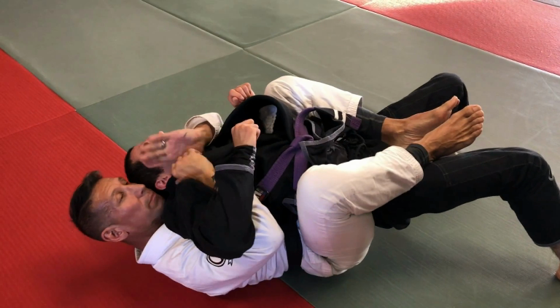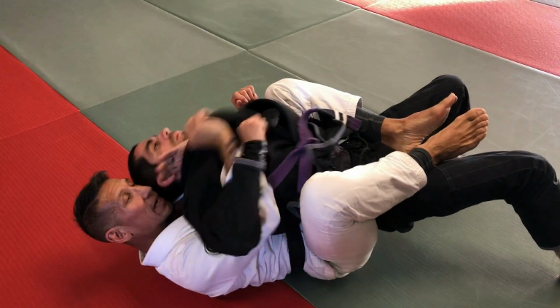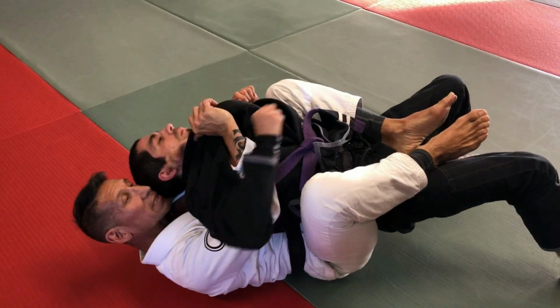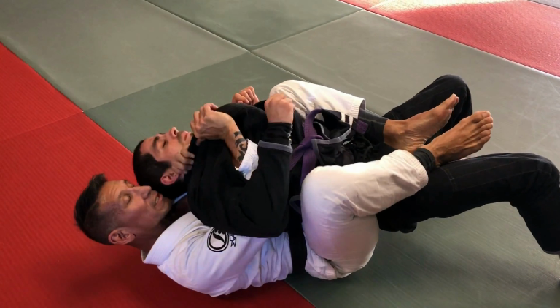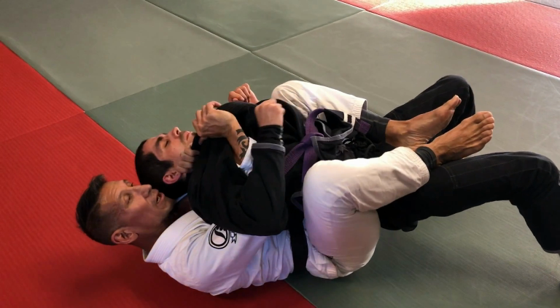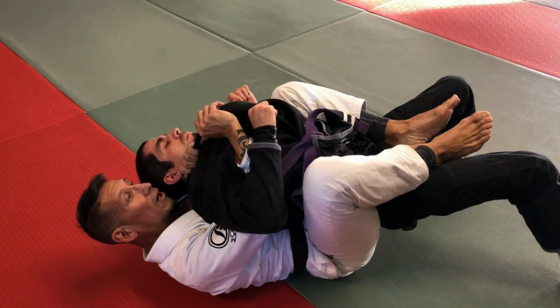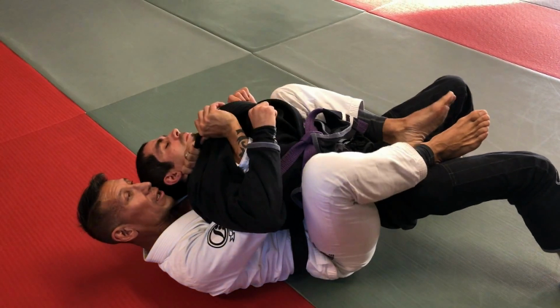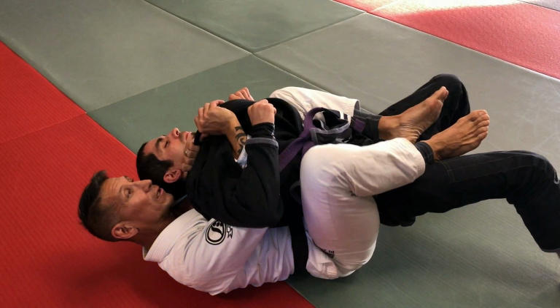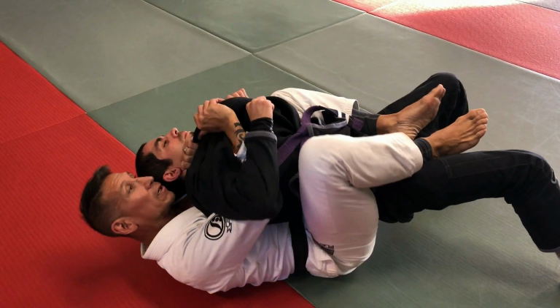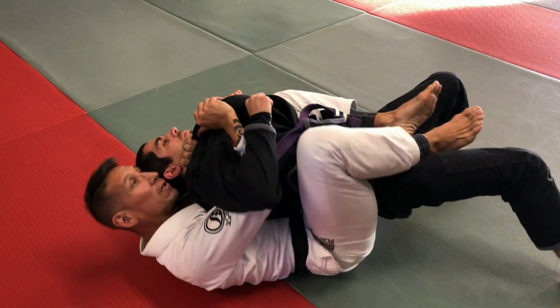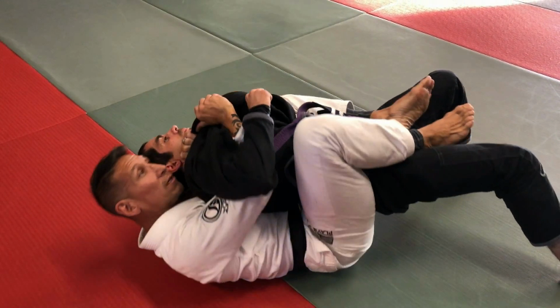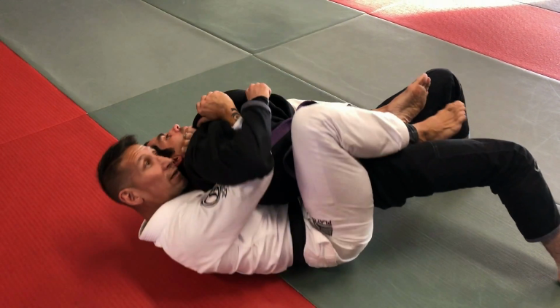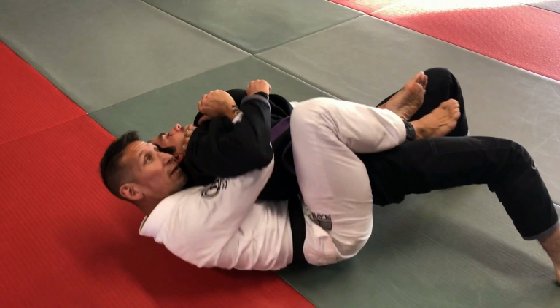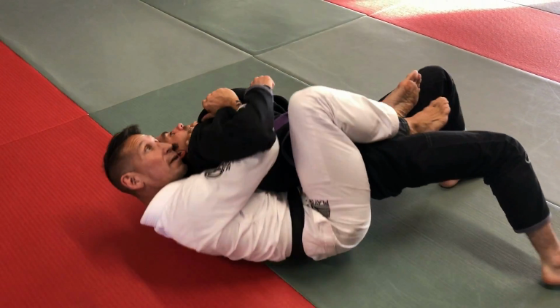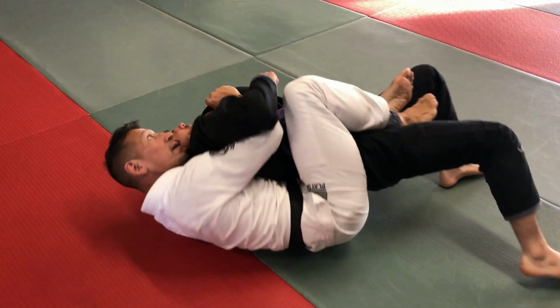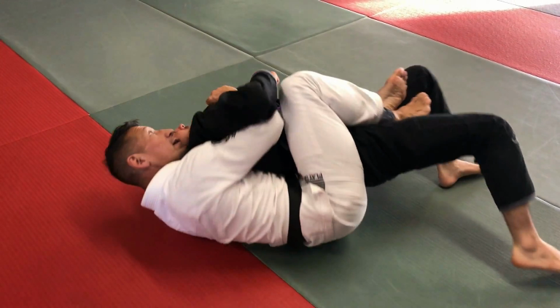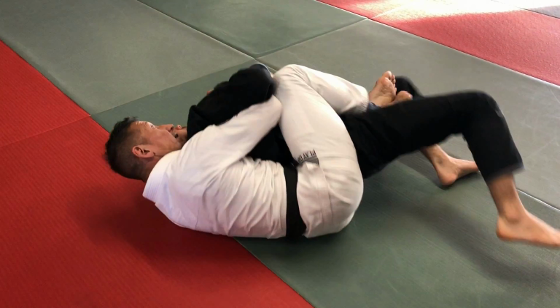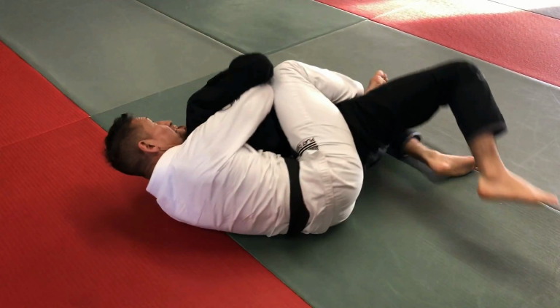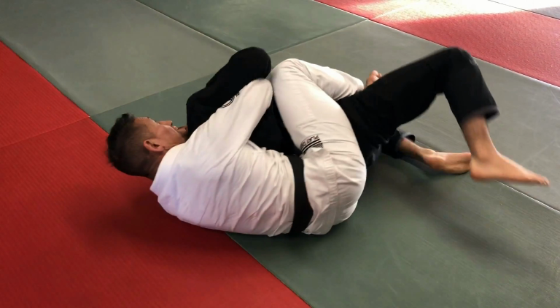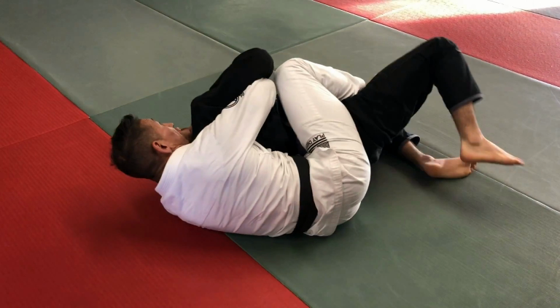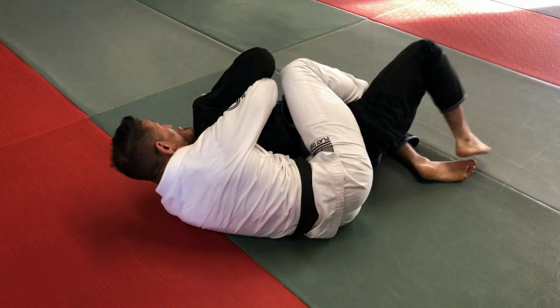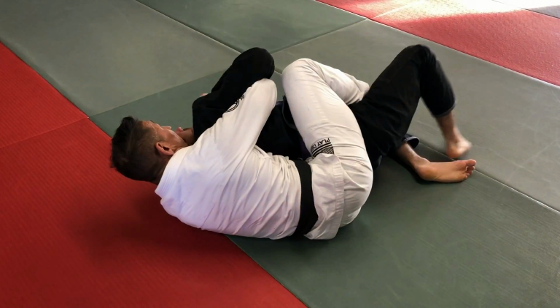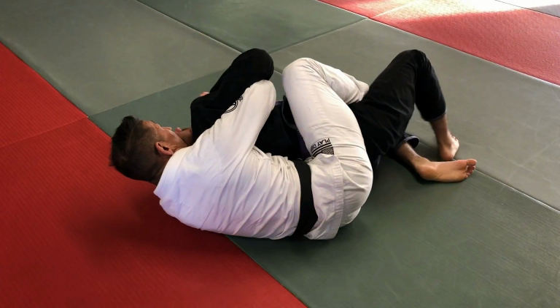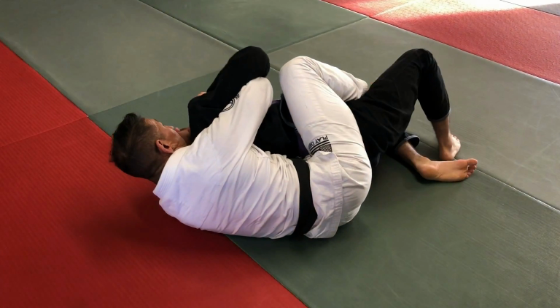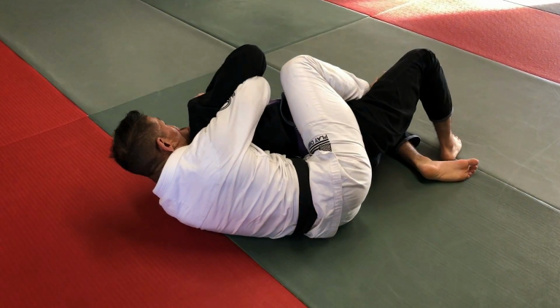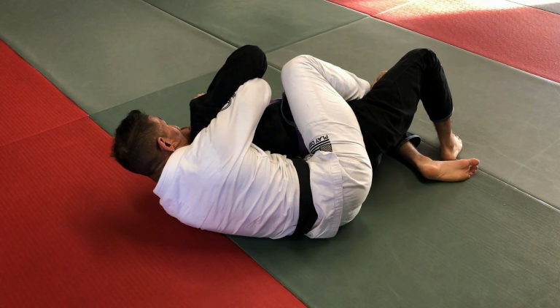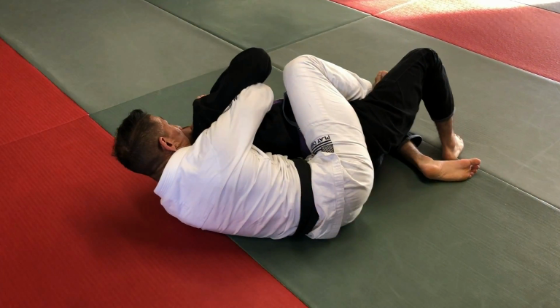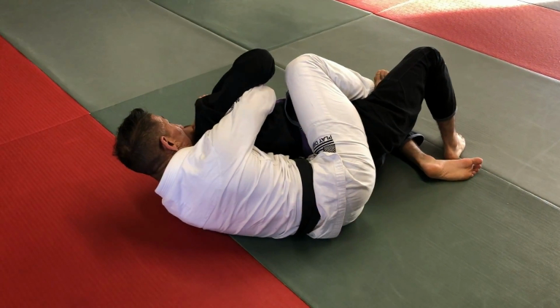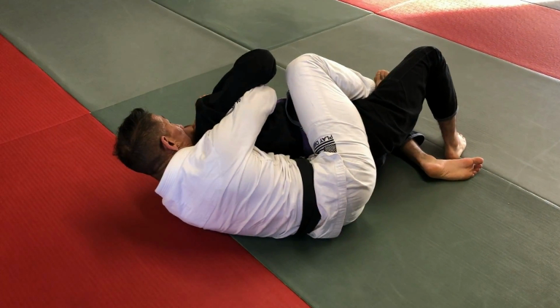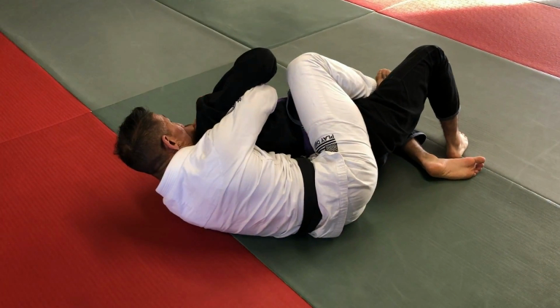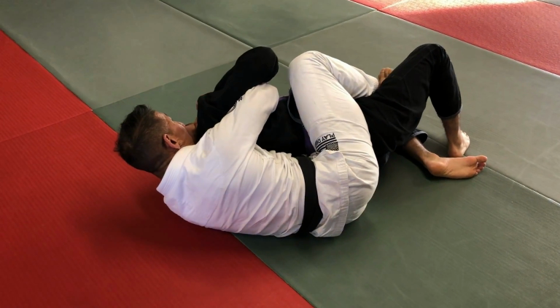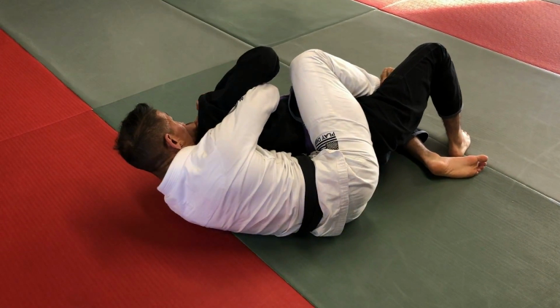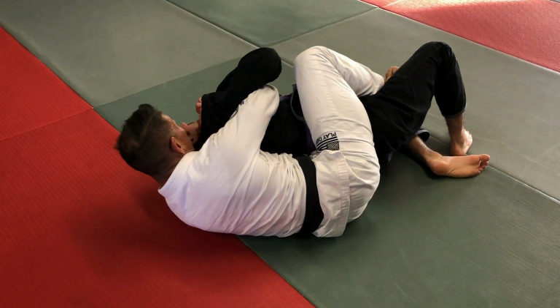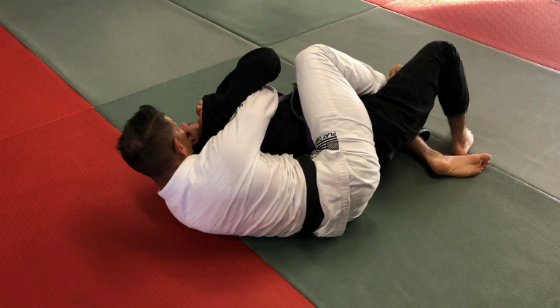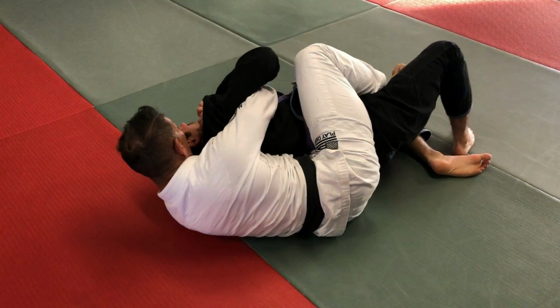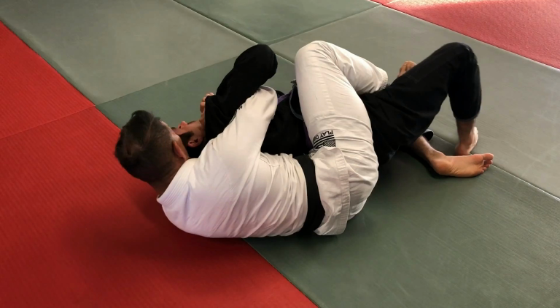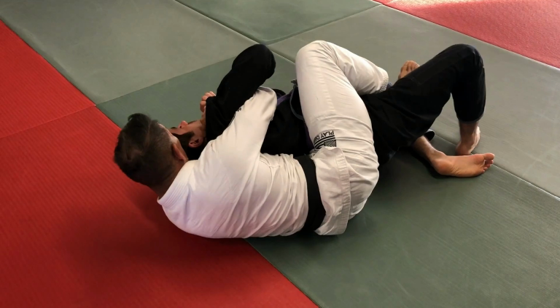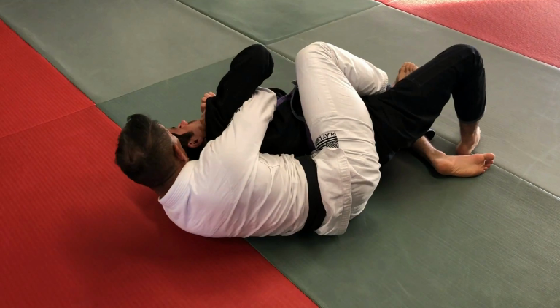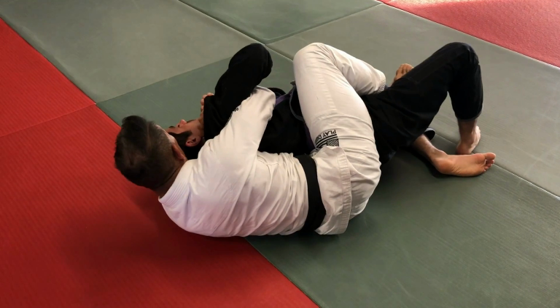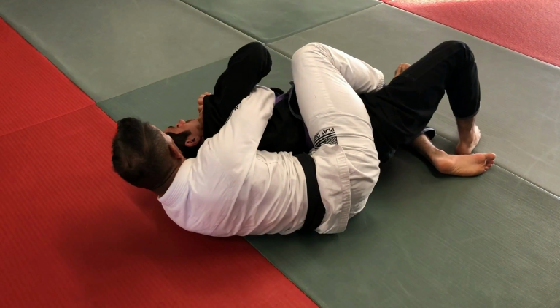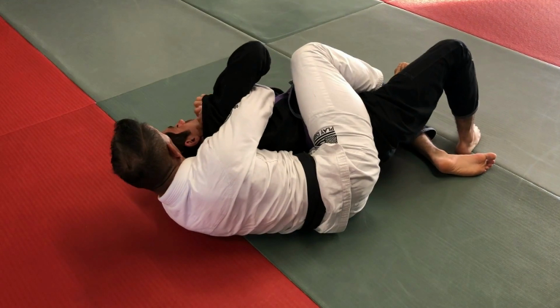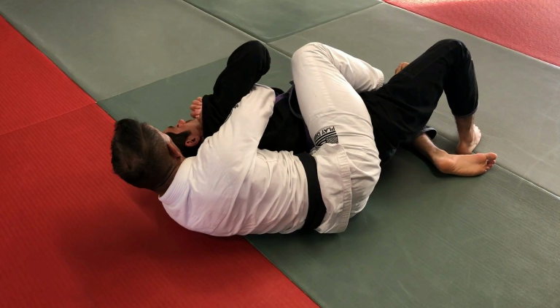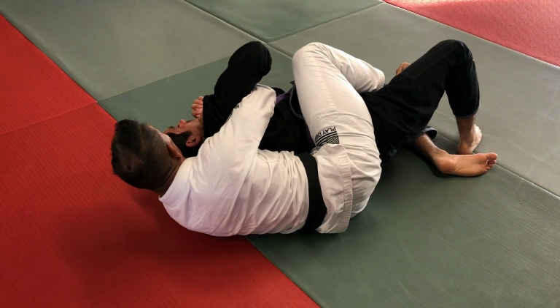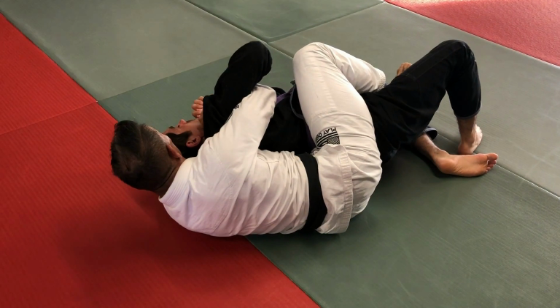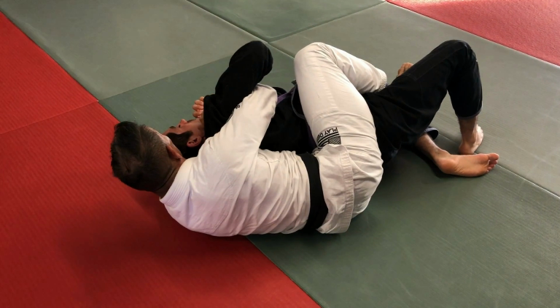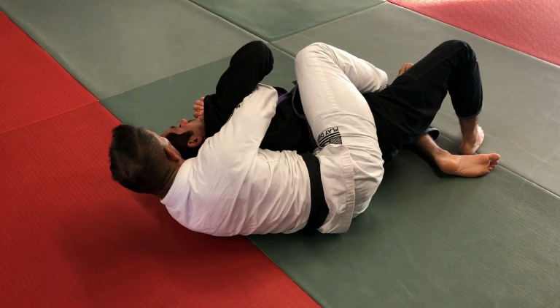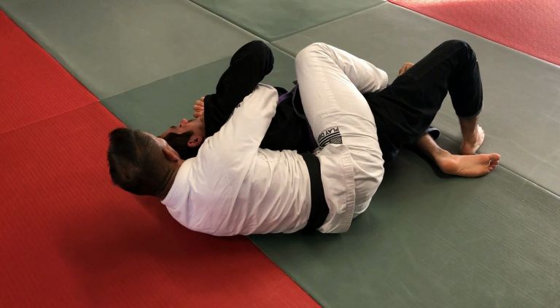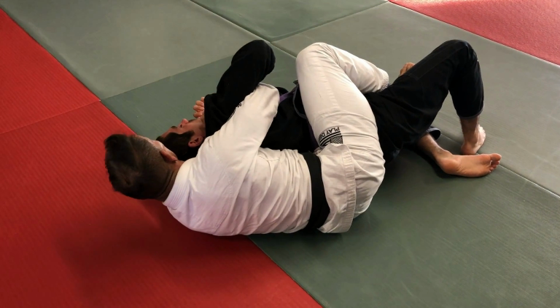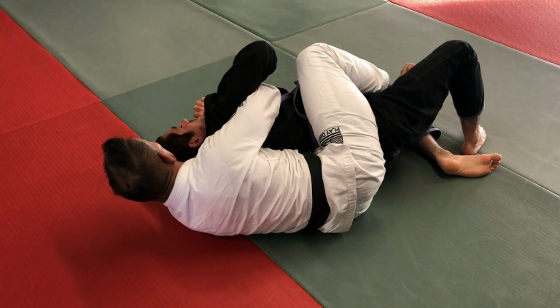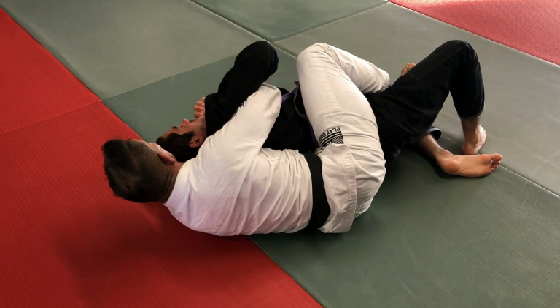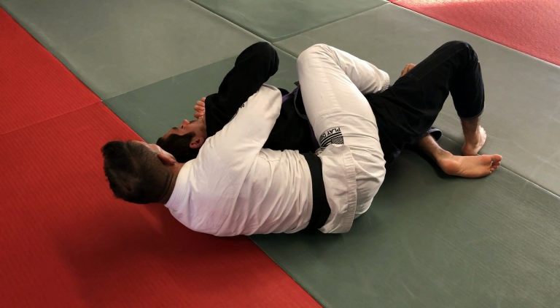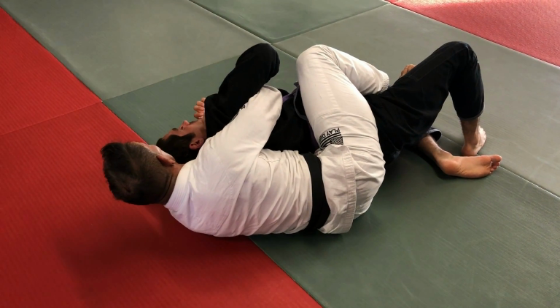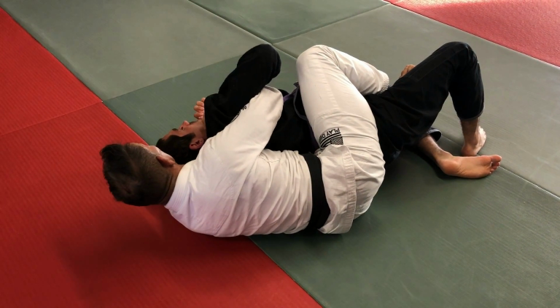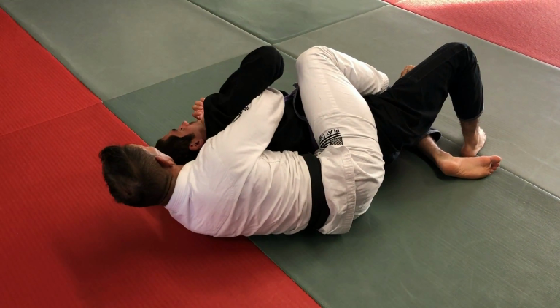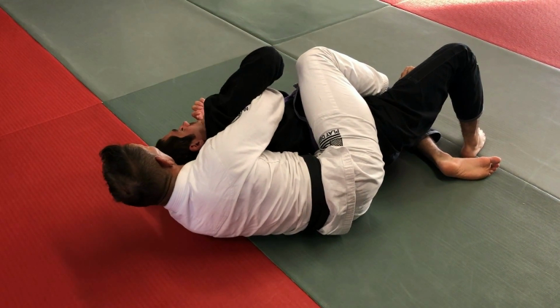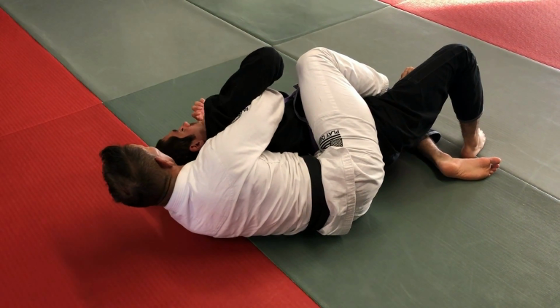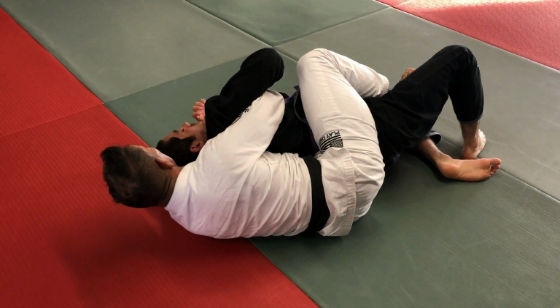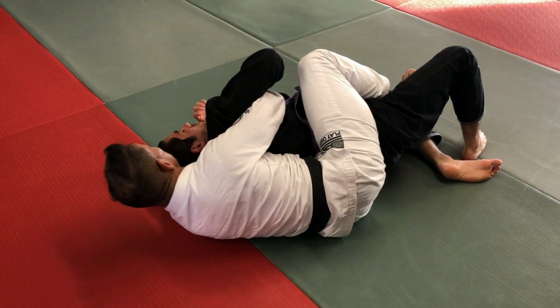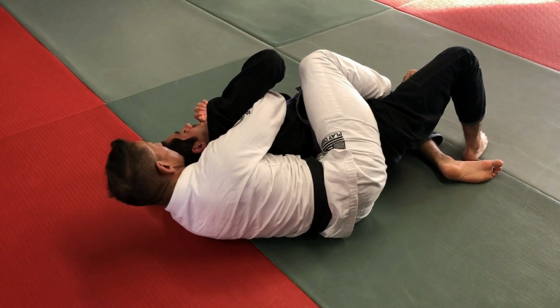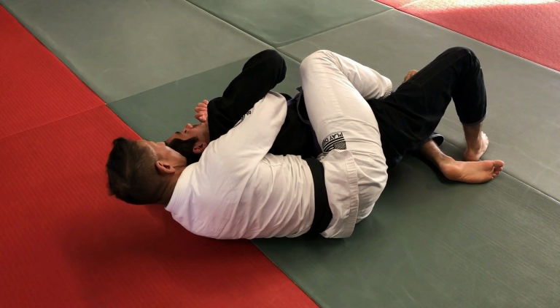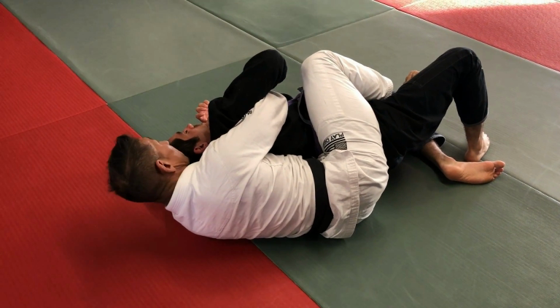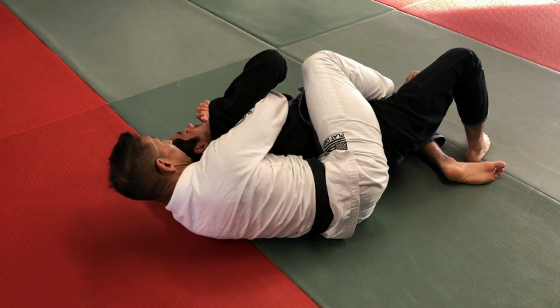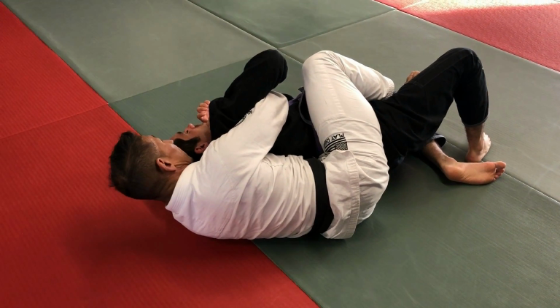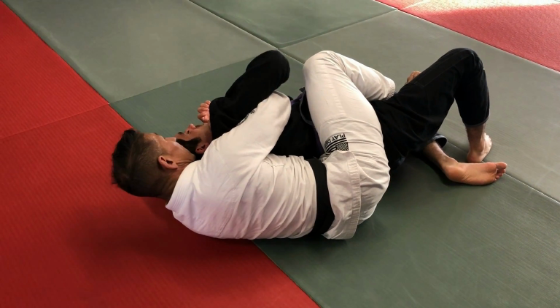Pass the collar, ear to ear, attach to the other side, finish right here. However you guys want to finish.